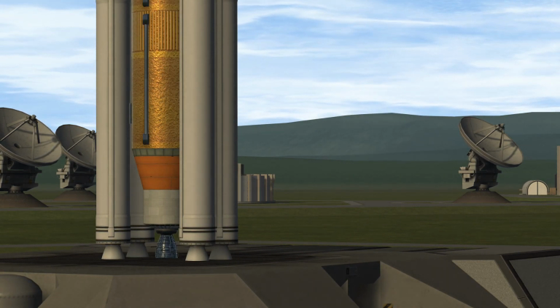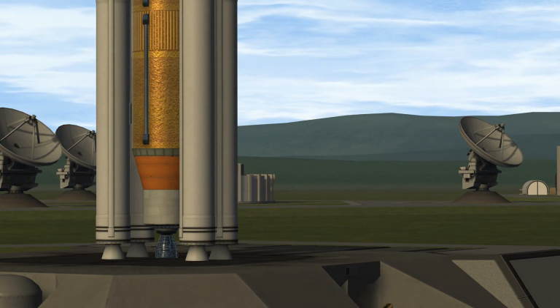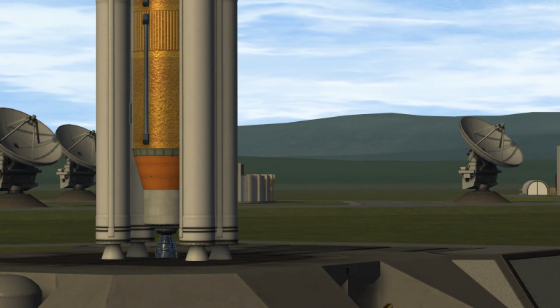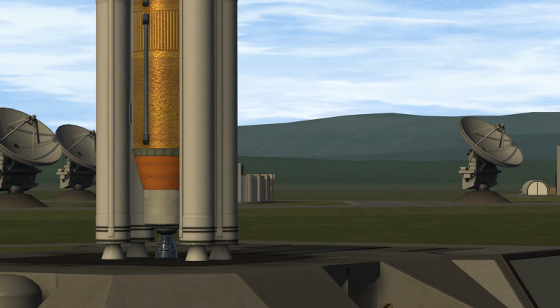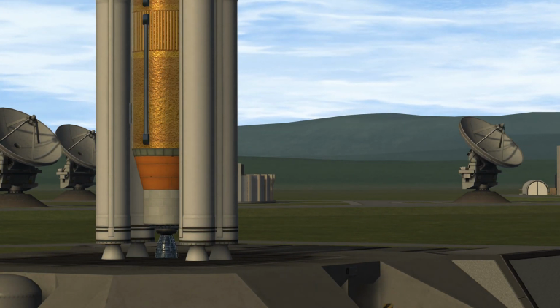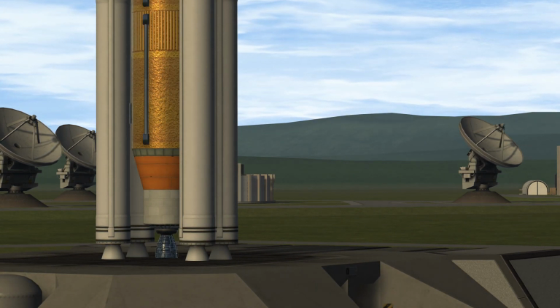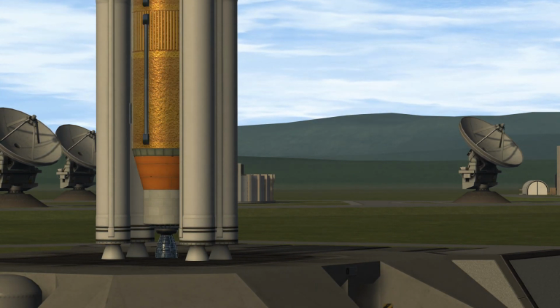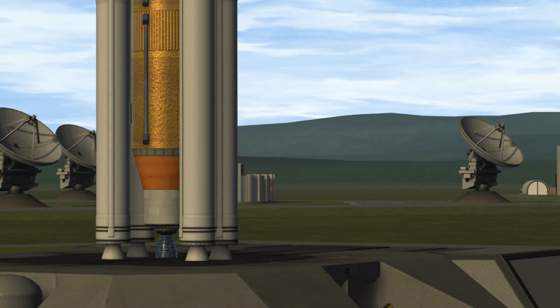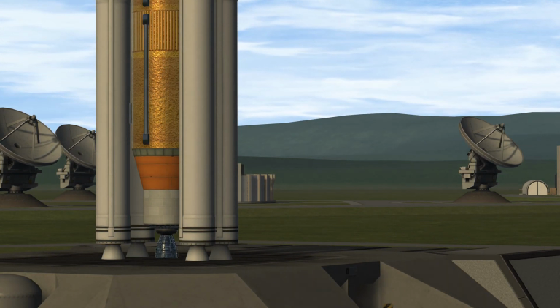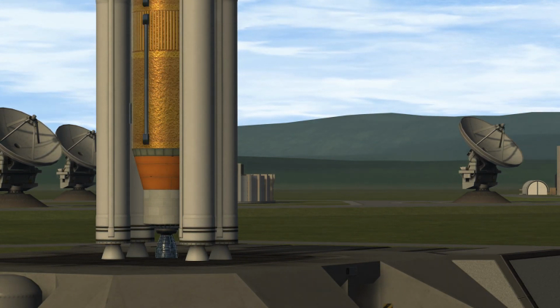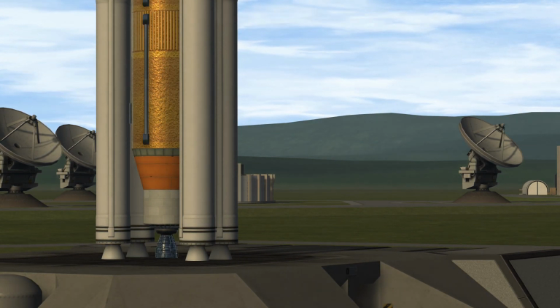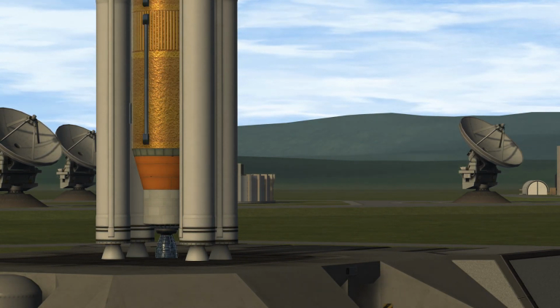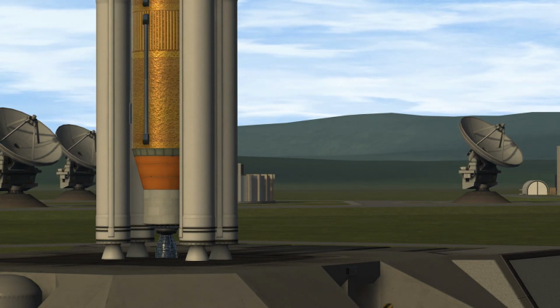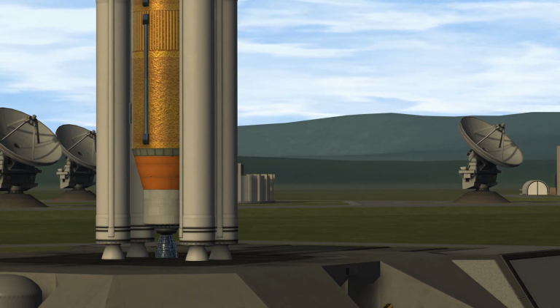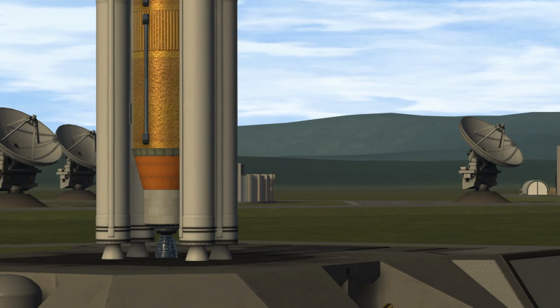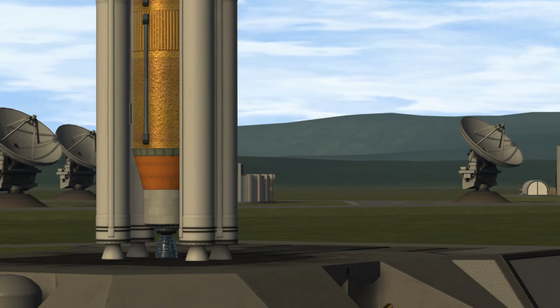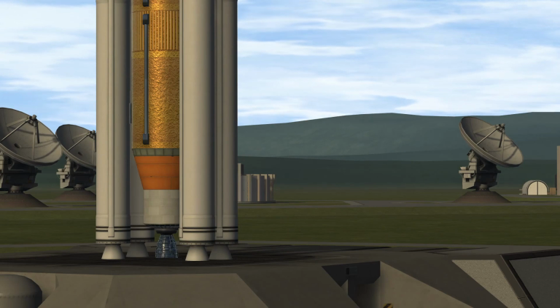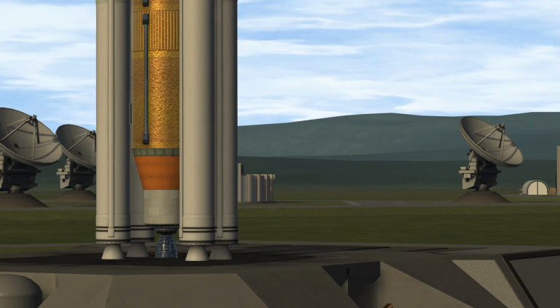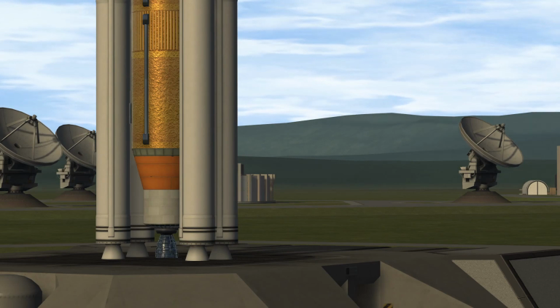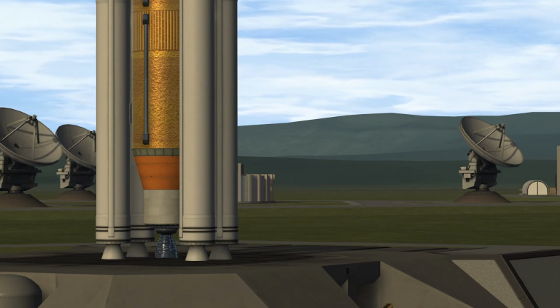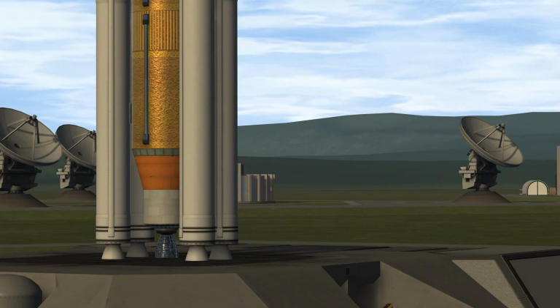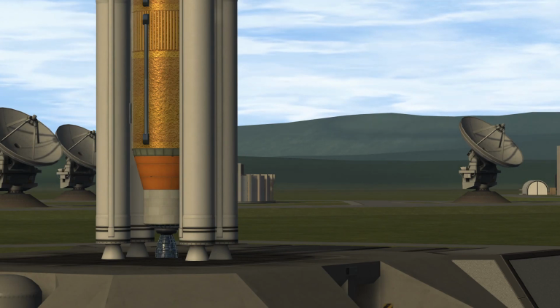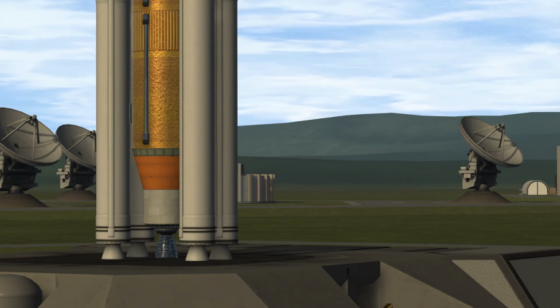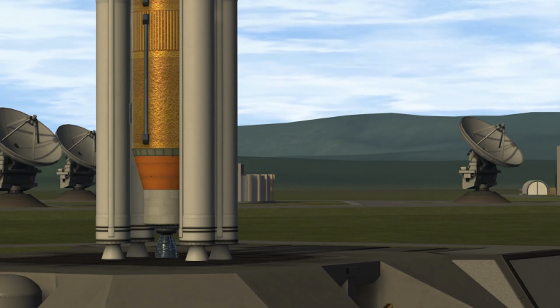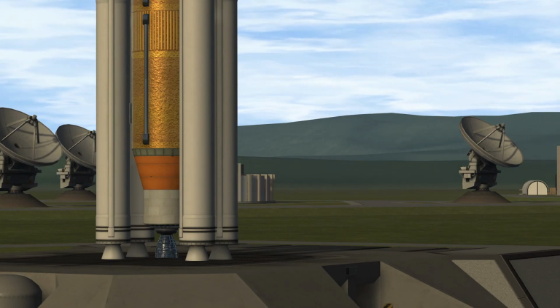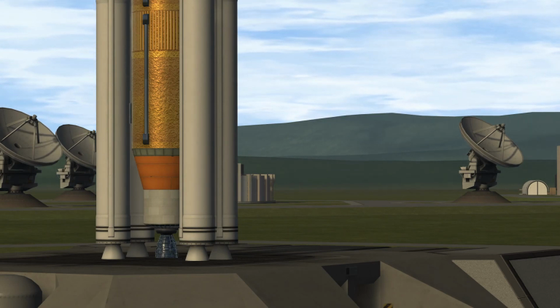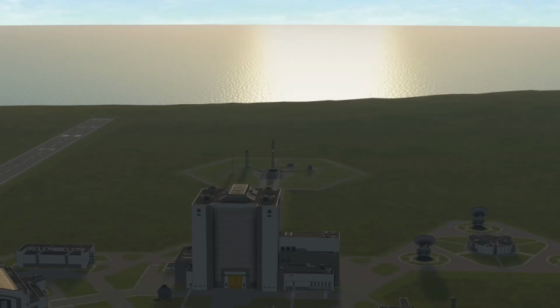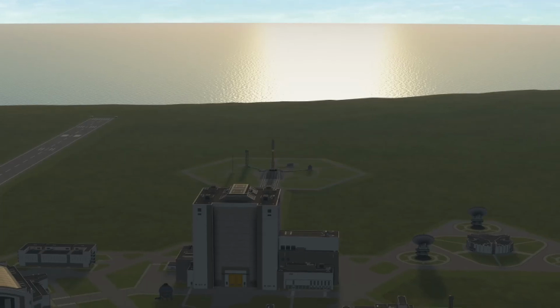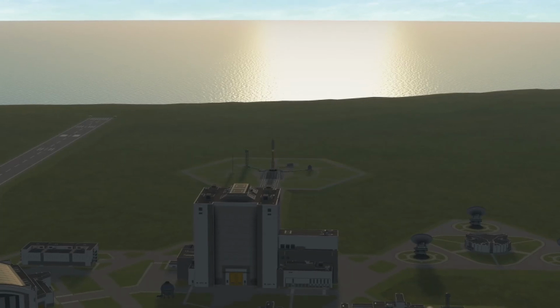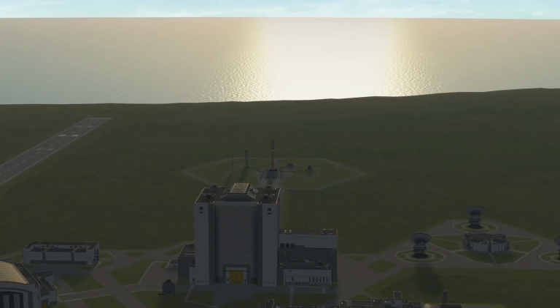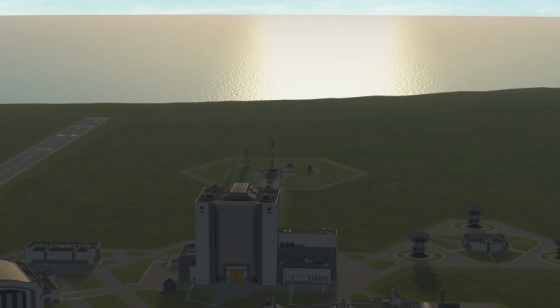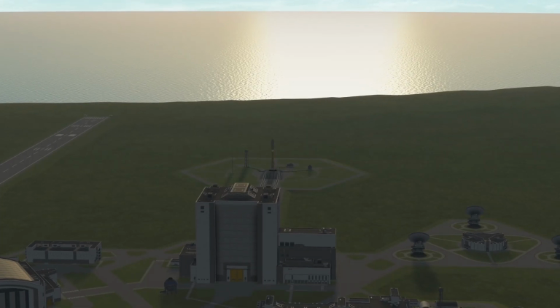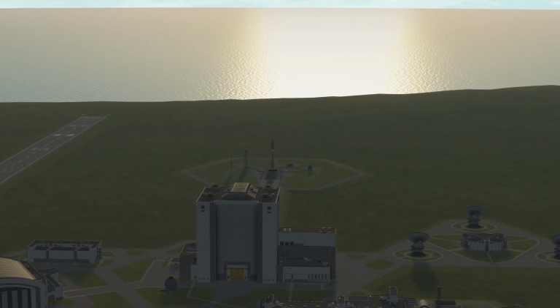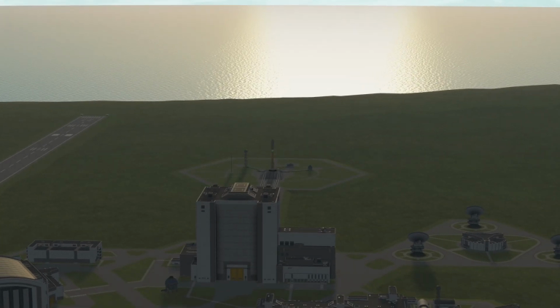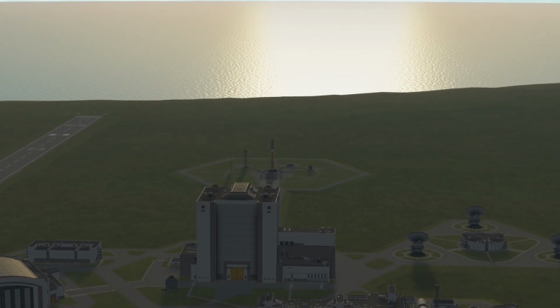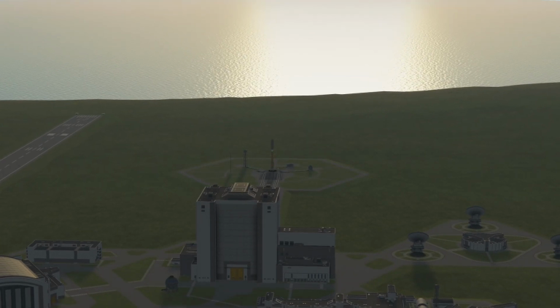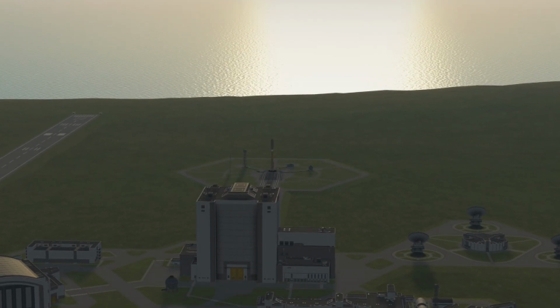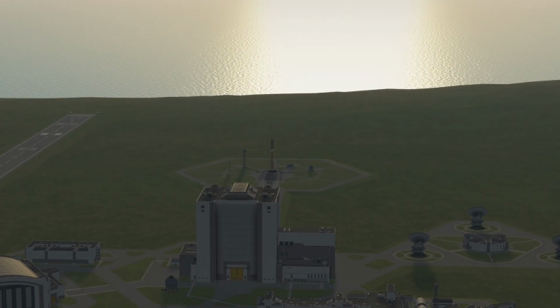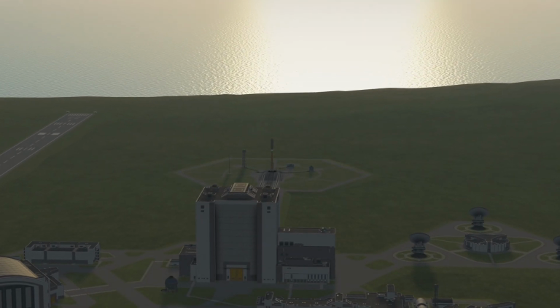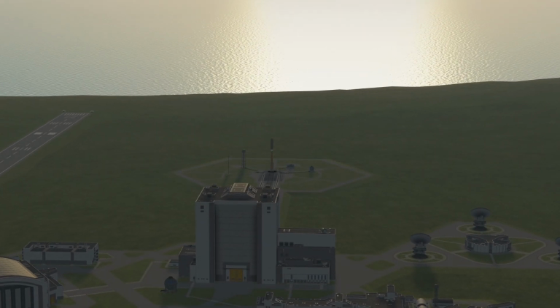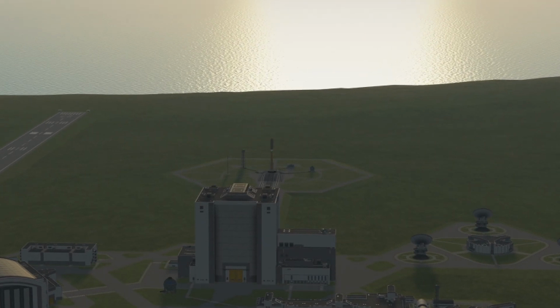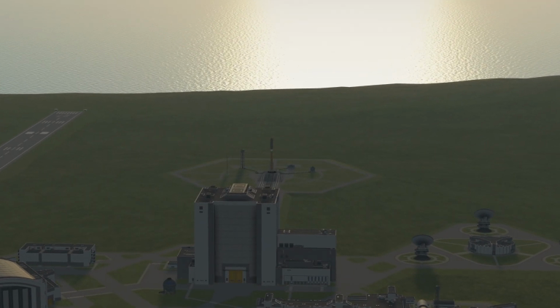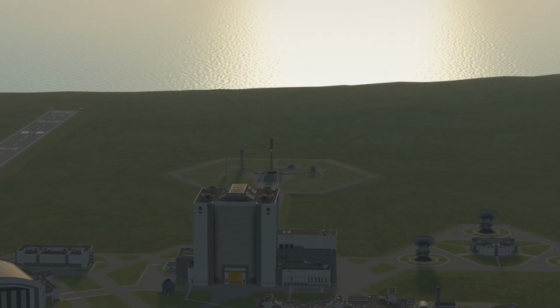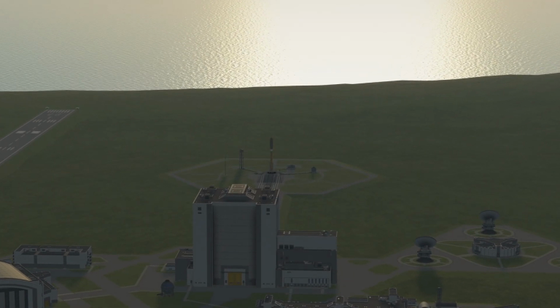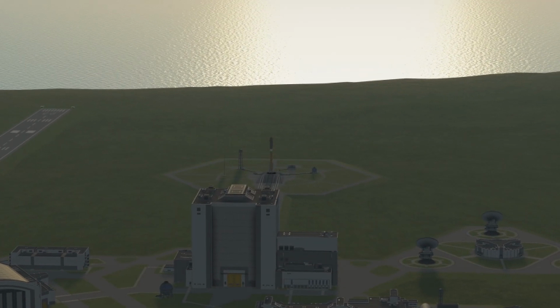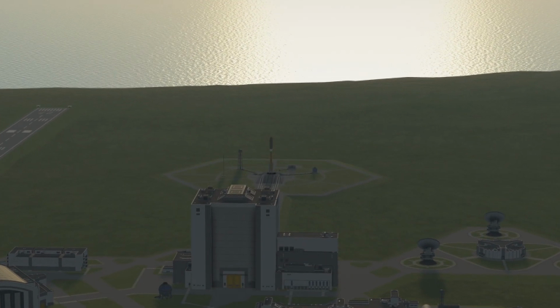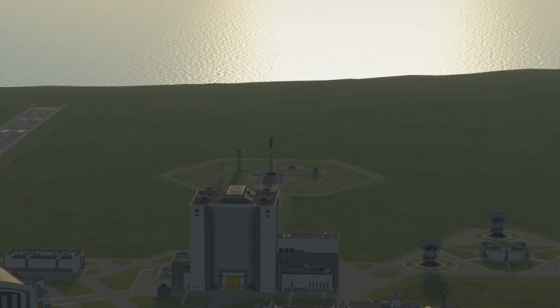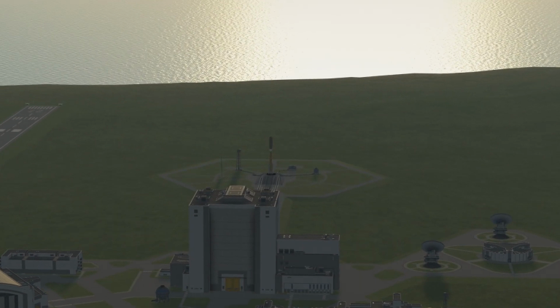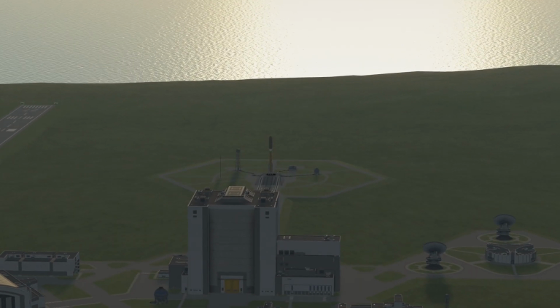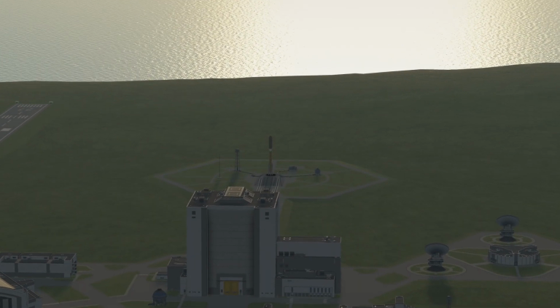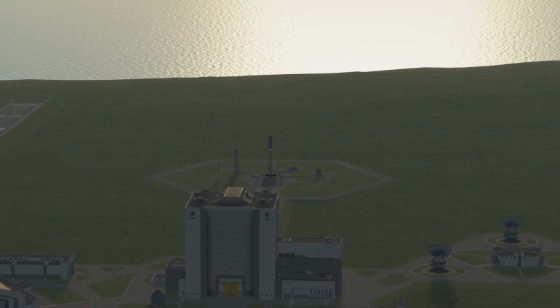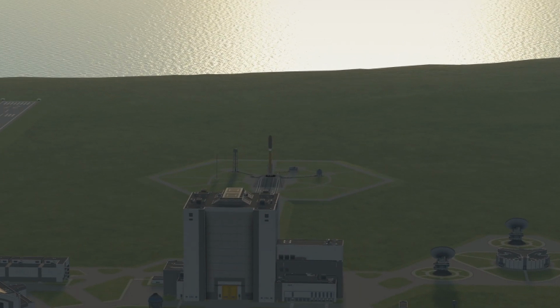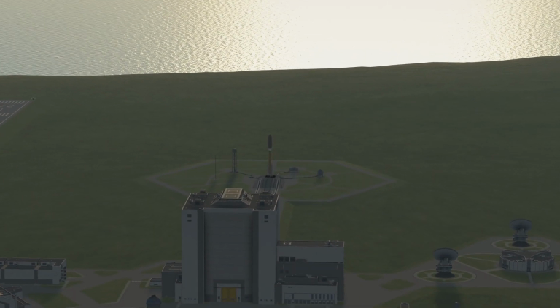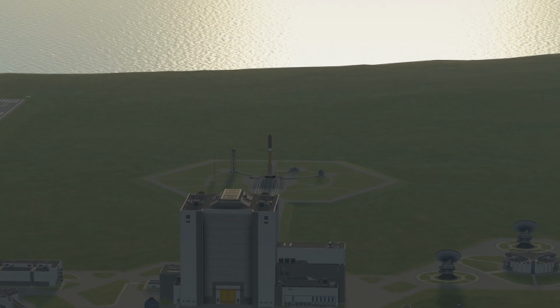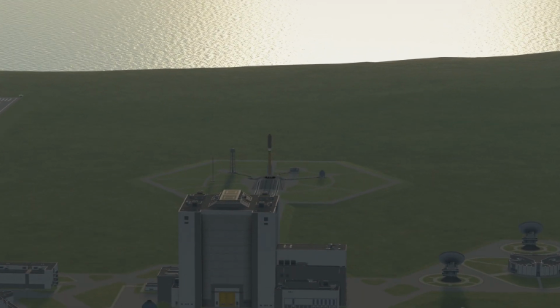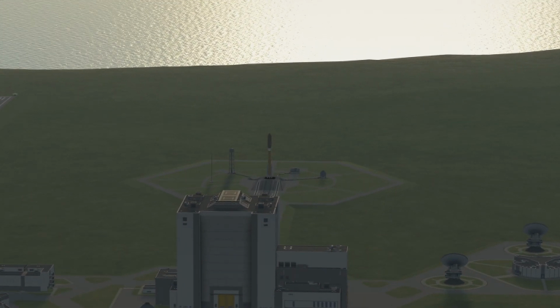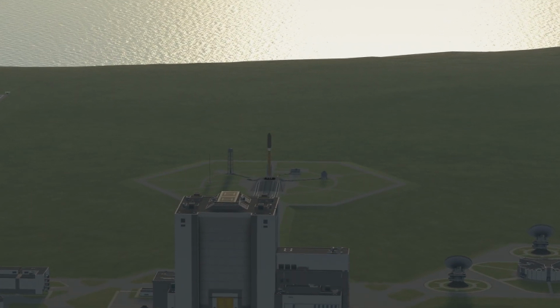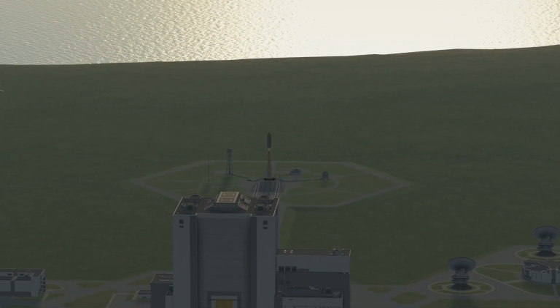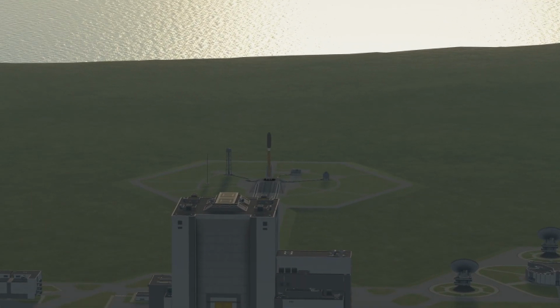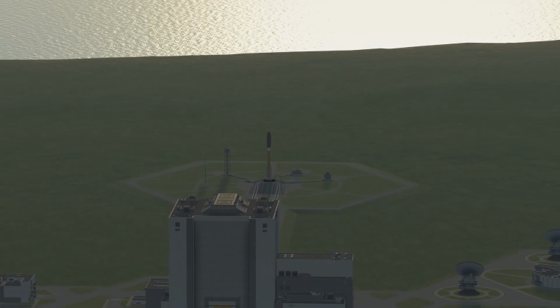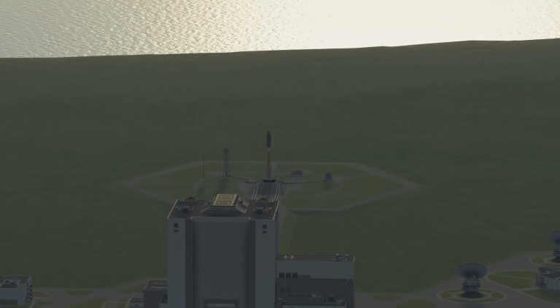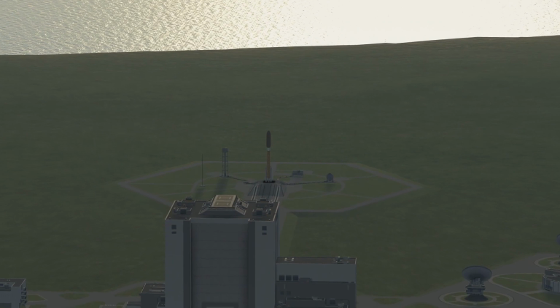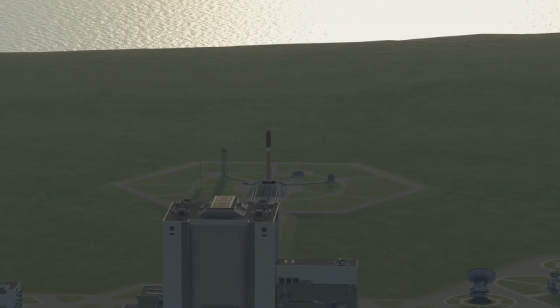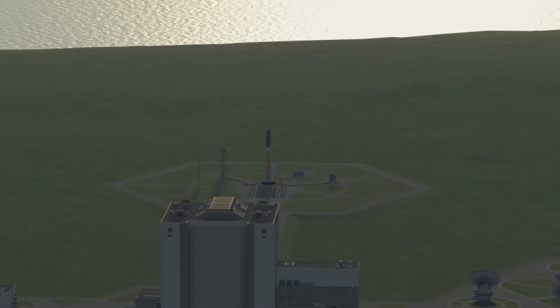ULA safety officer — Go. Vehicle system engineer — Go. Anomaly chief — Go. Range coordinator — Clear and proceed.